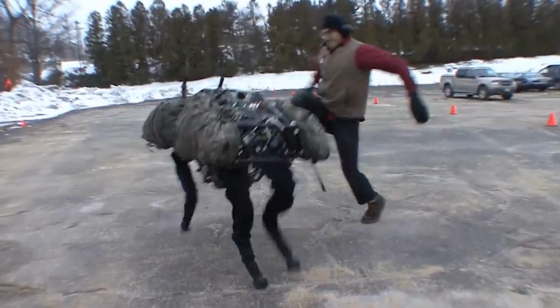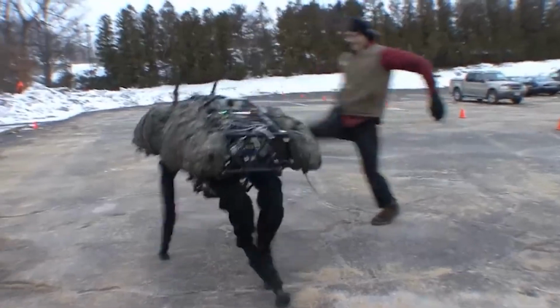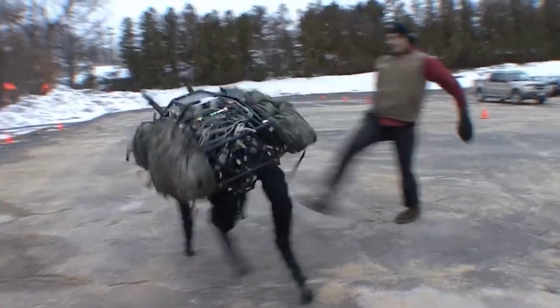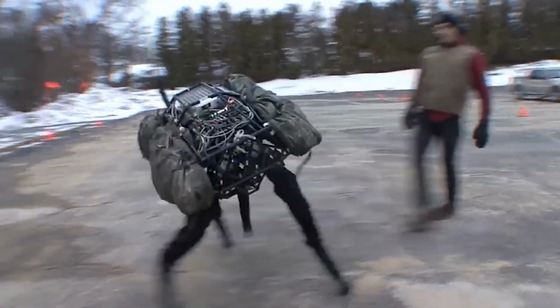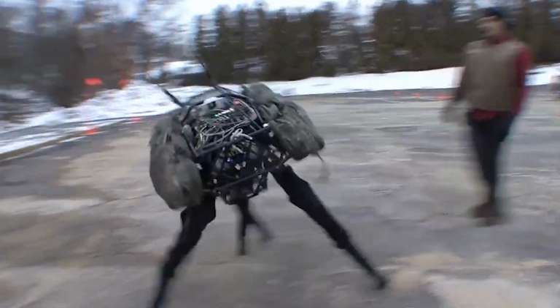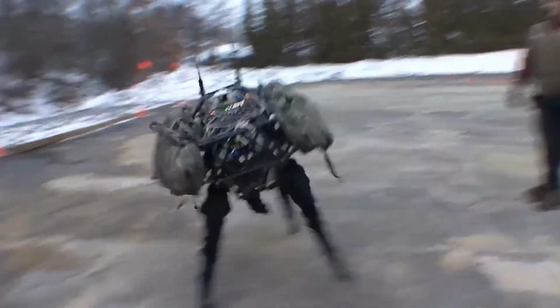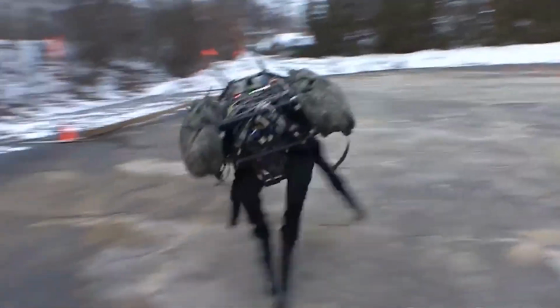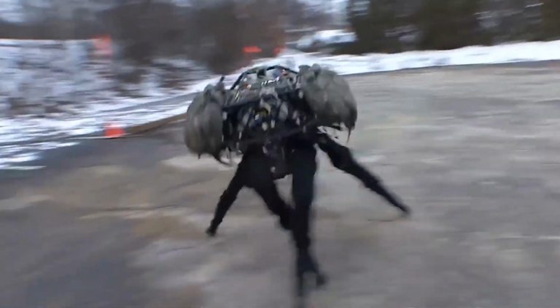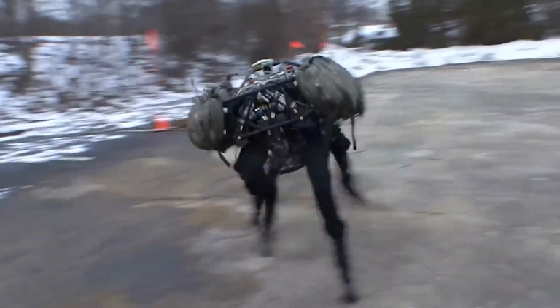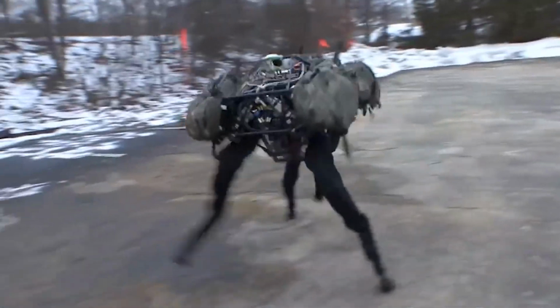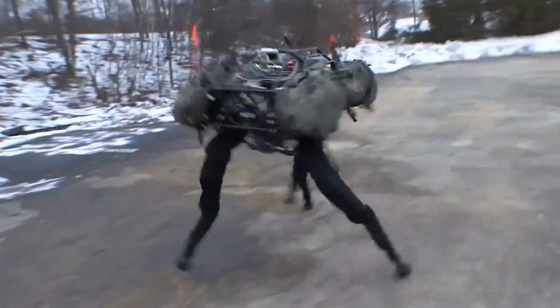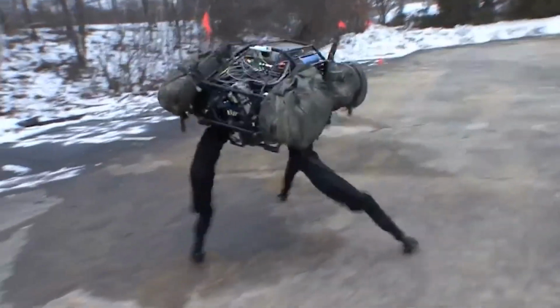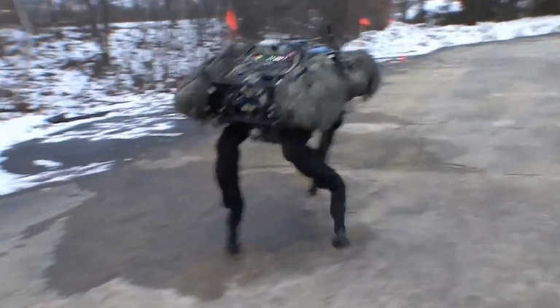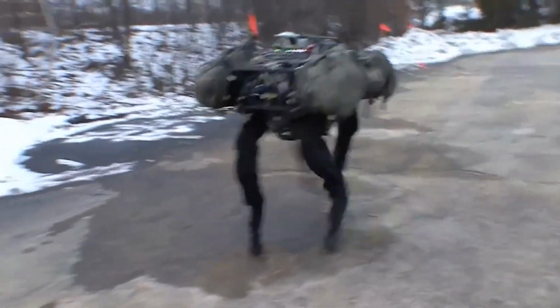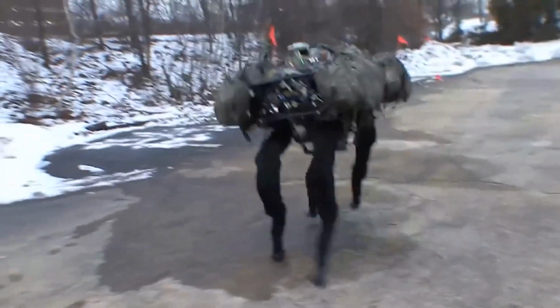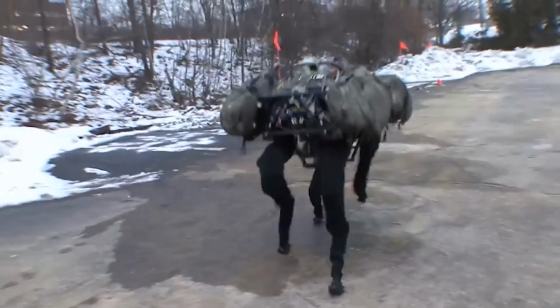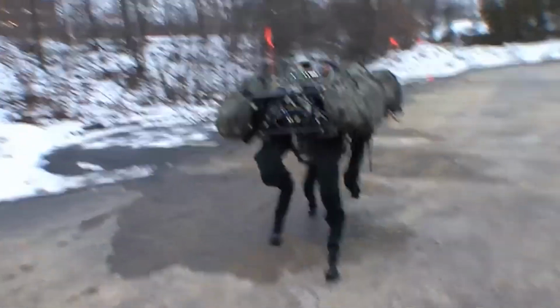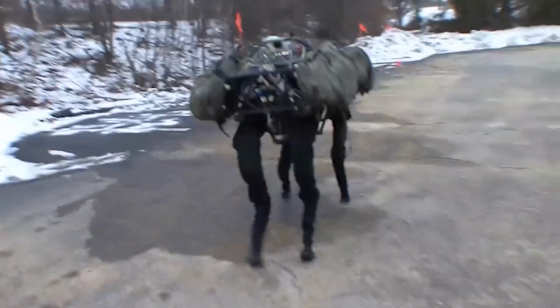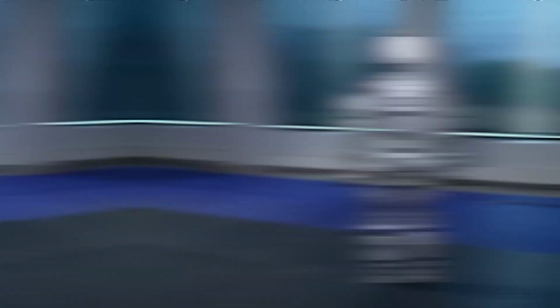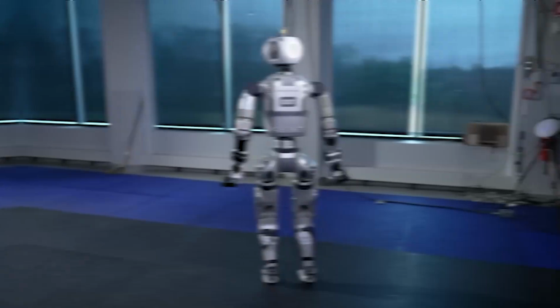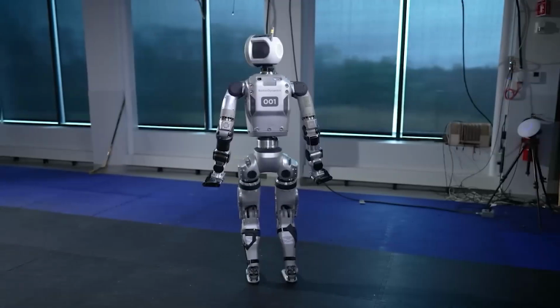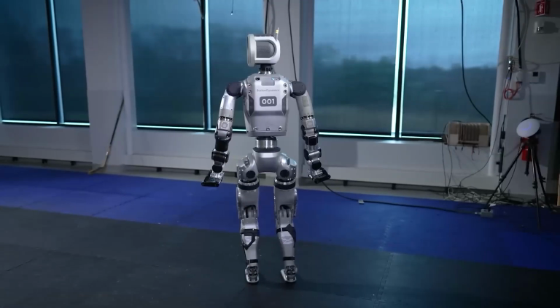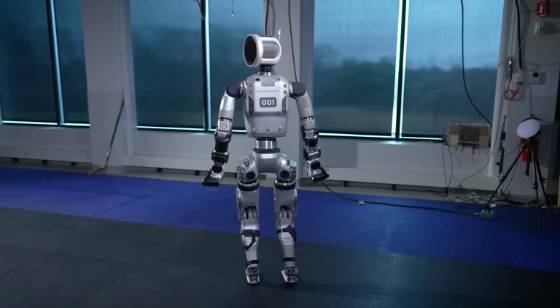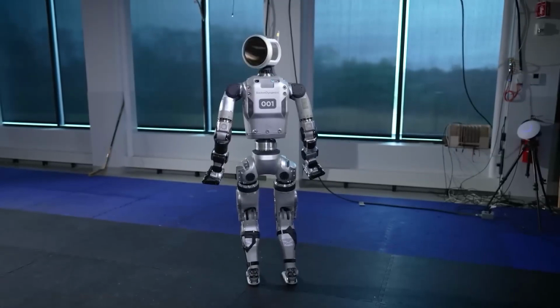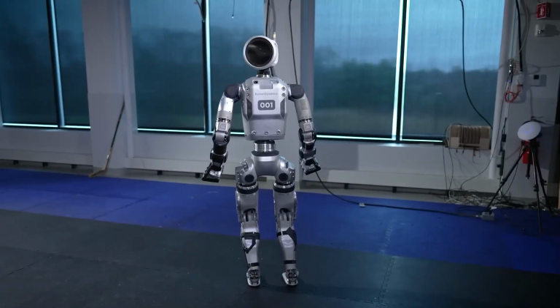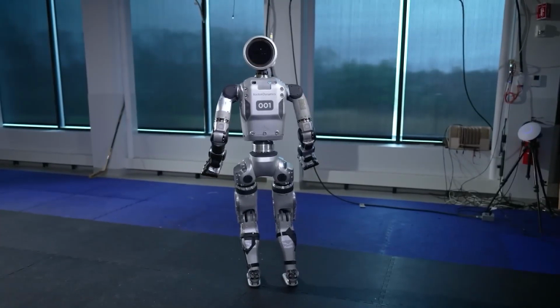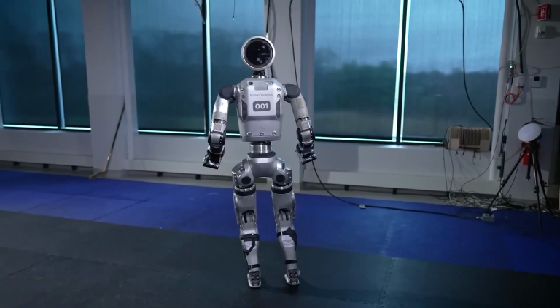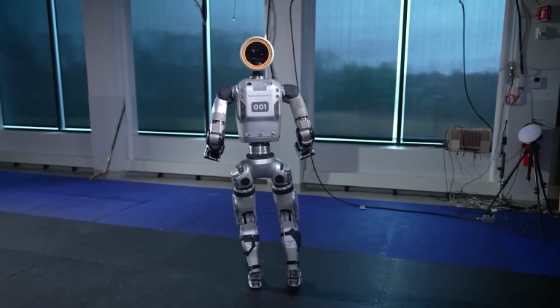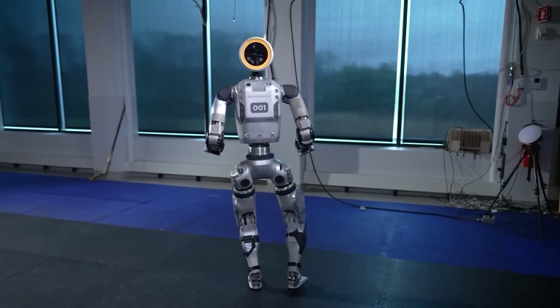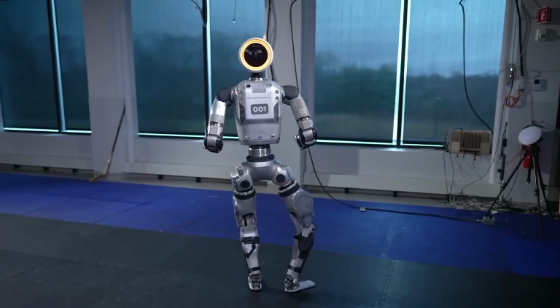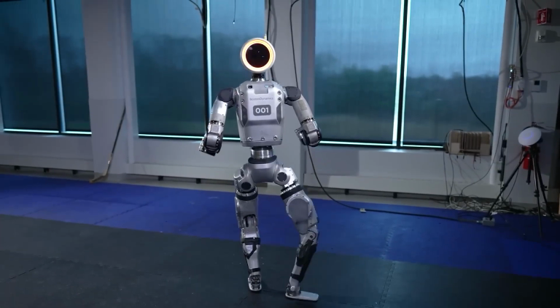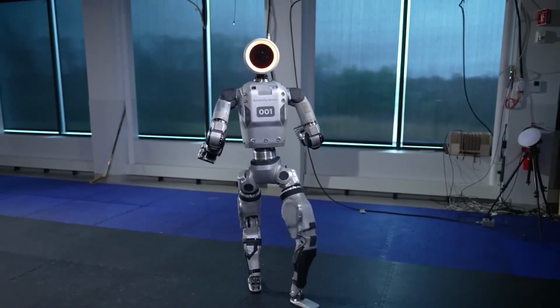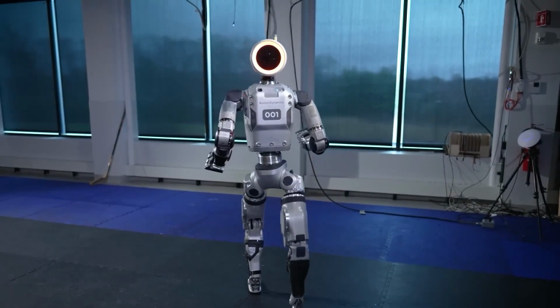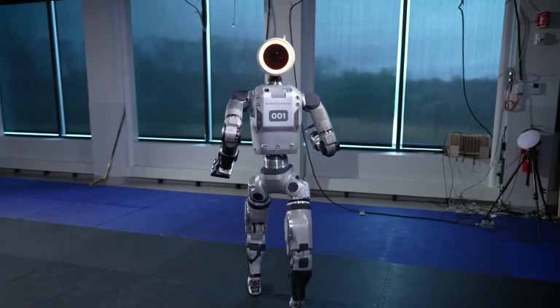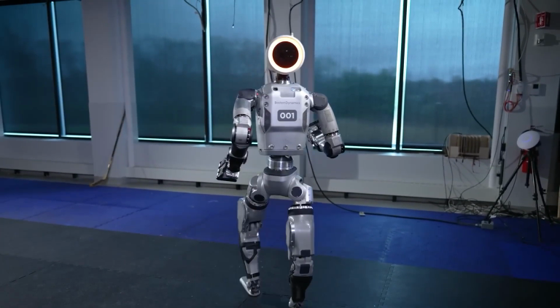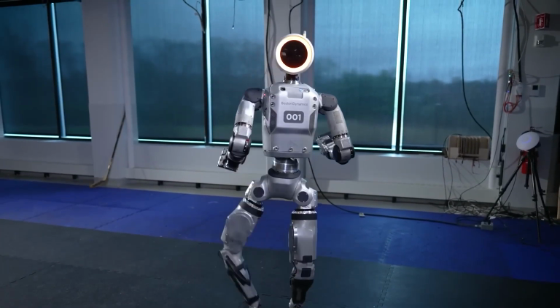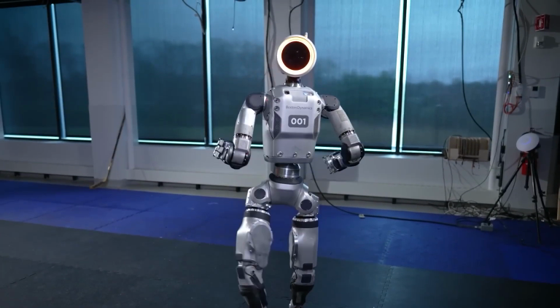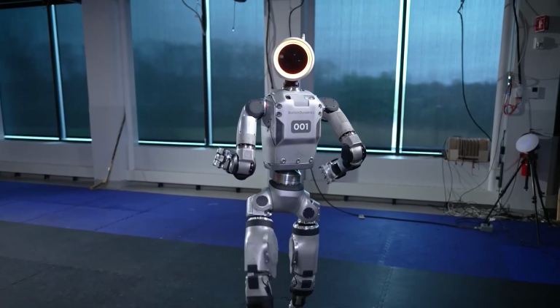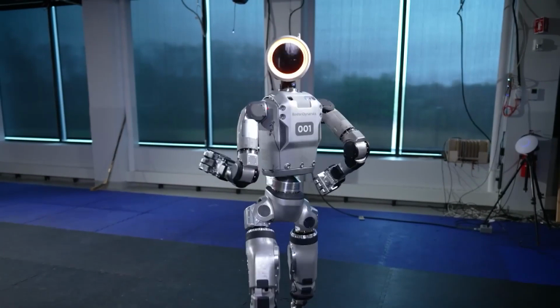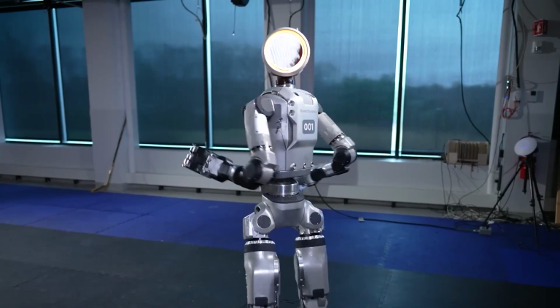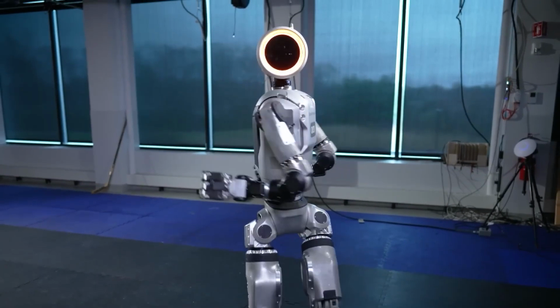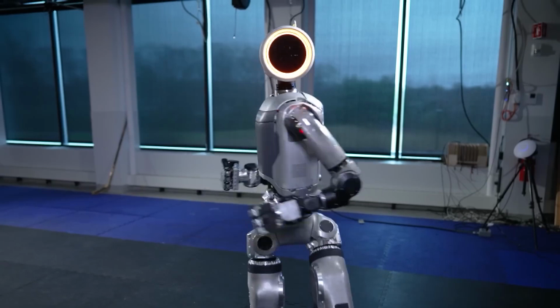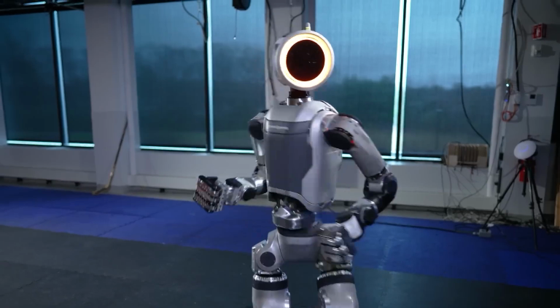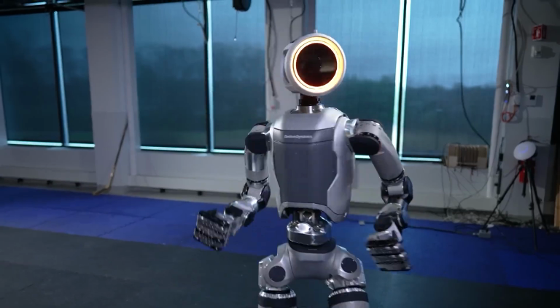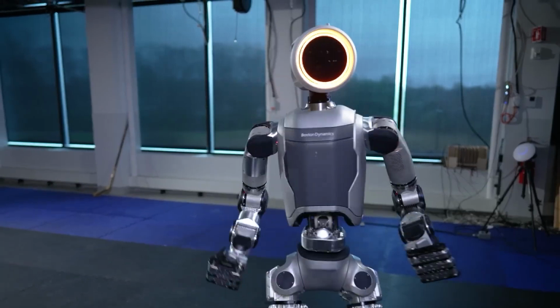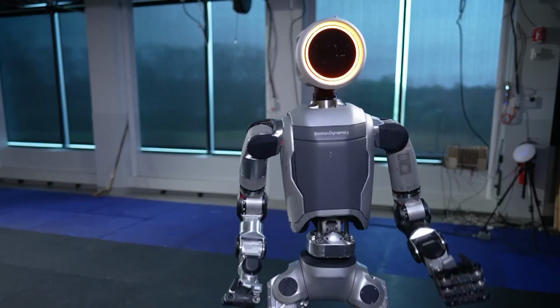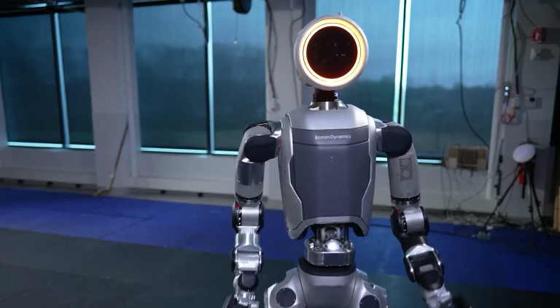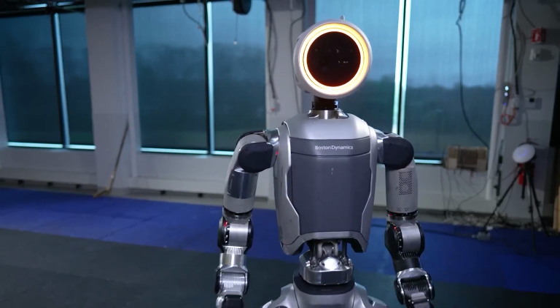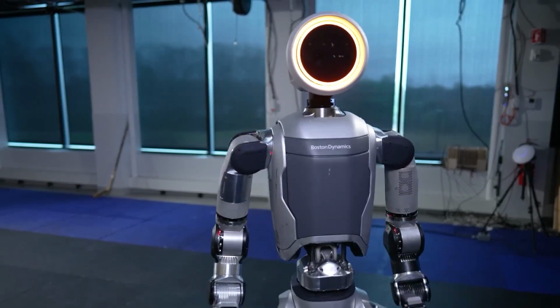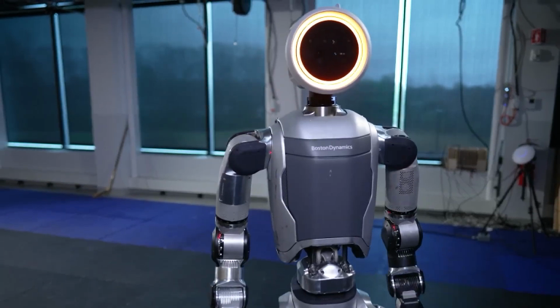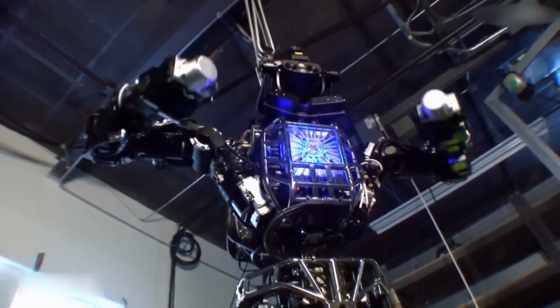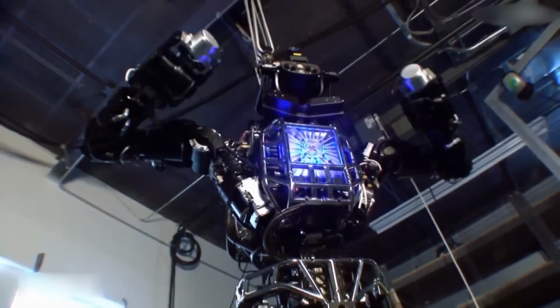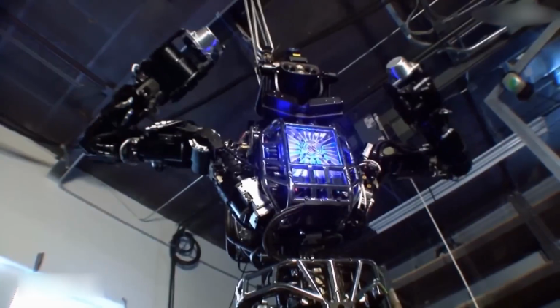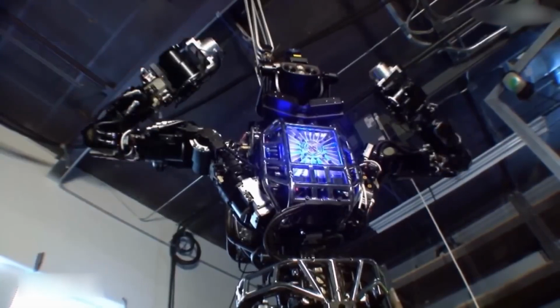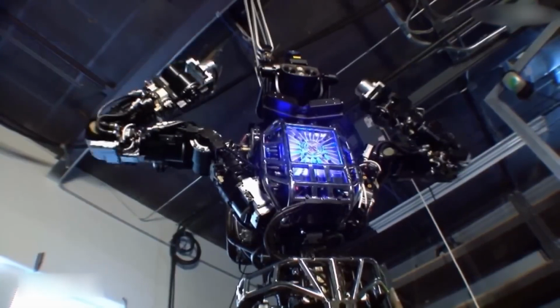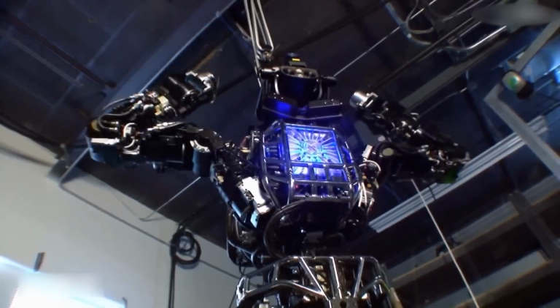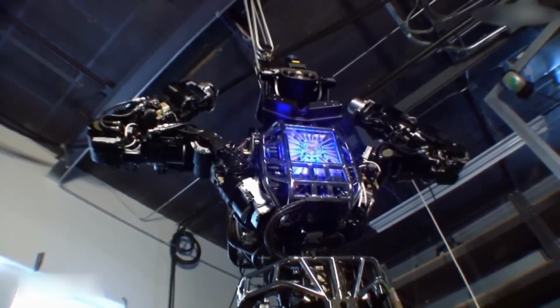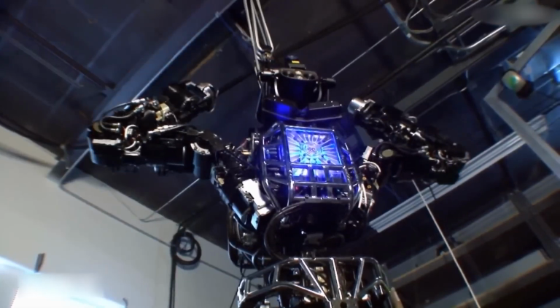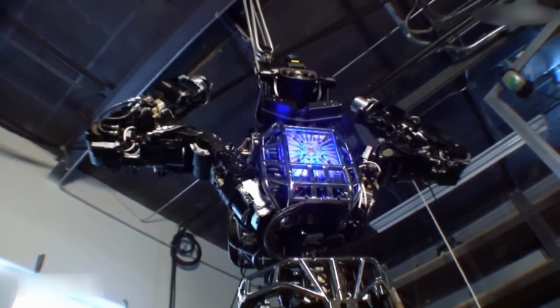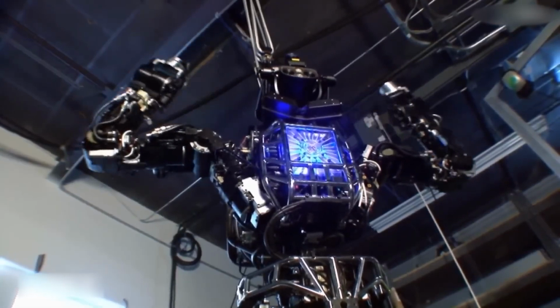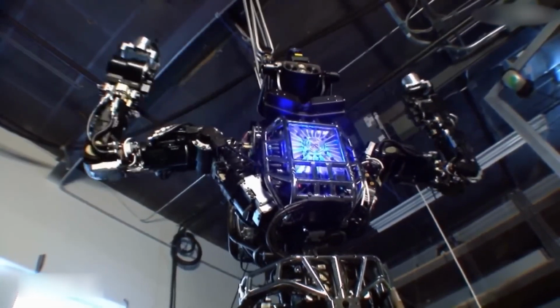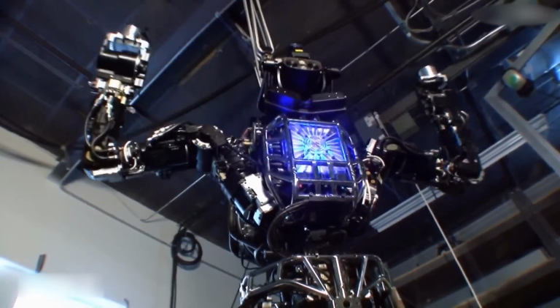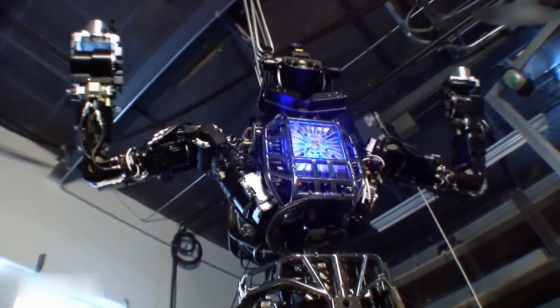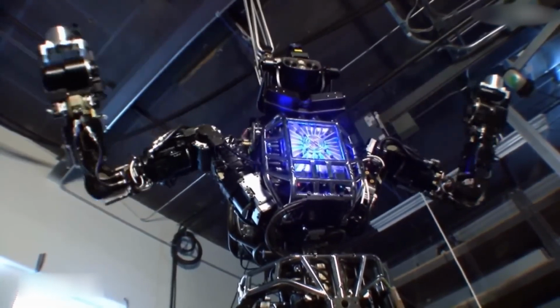From the groundbreaking Big Dog to the futuristic Atlas, discover how Boston Dynamics has transformed the world of robotics.